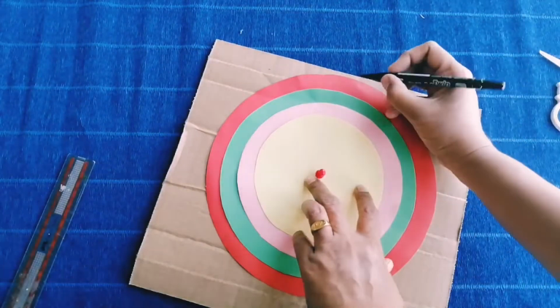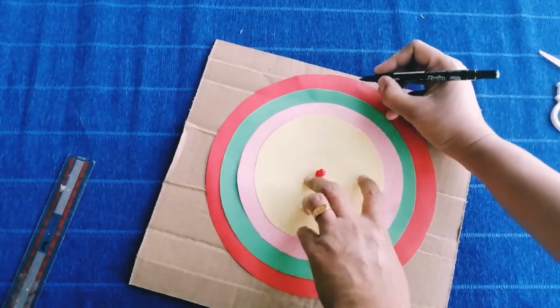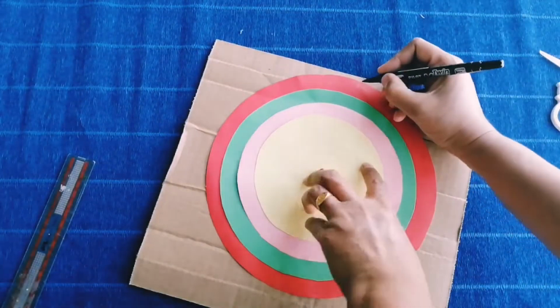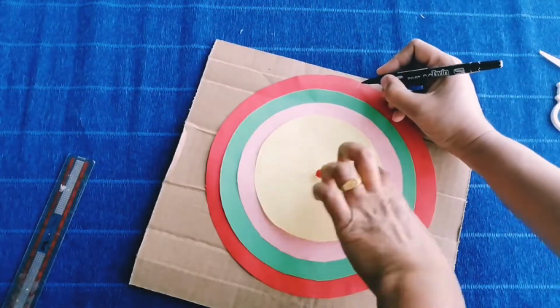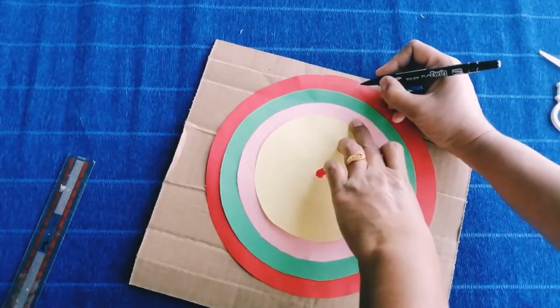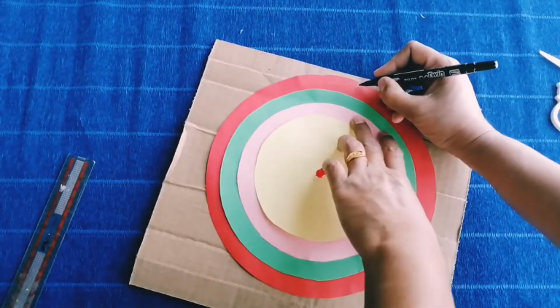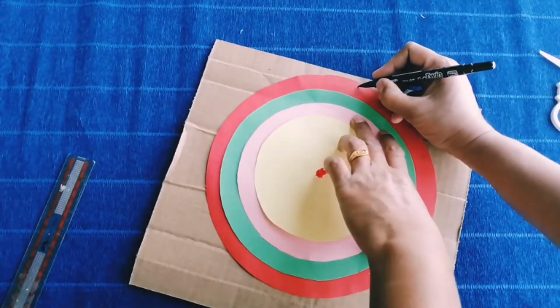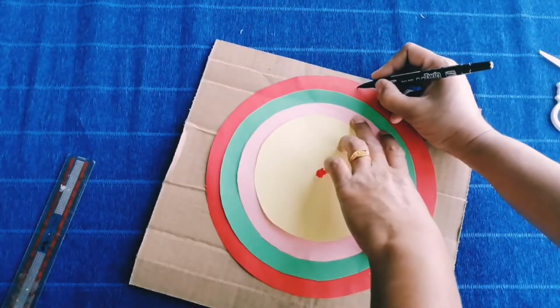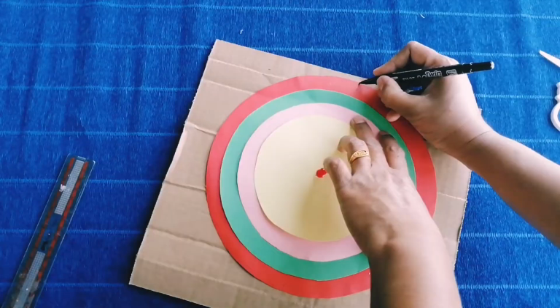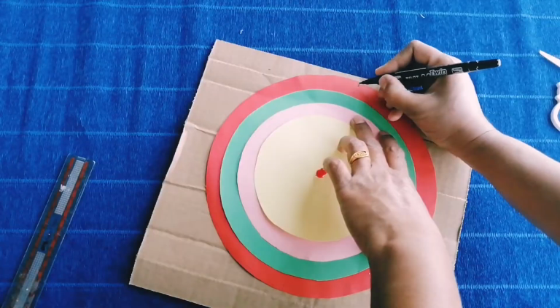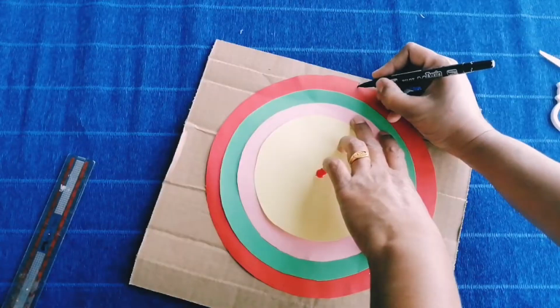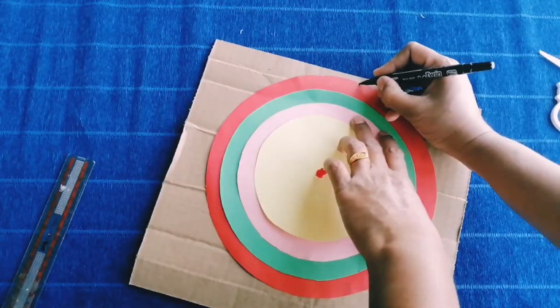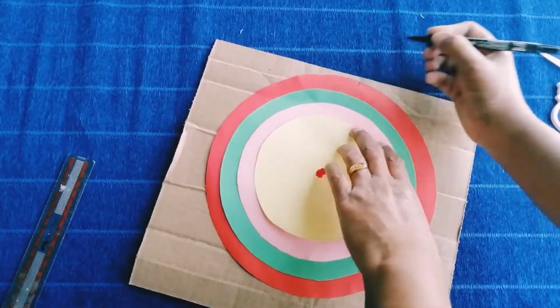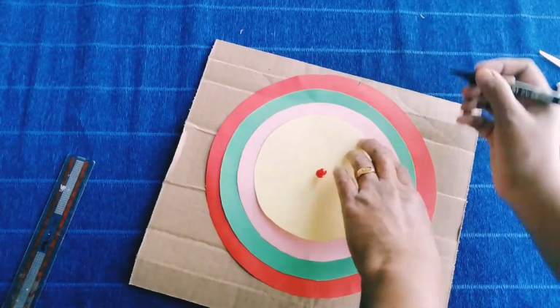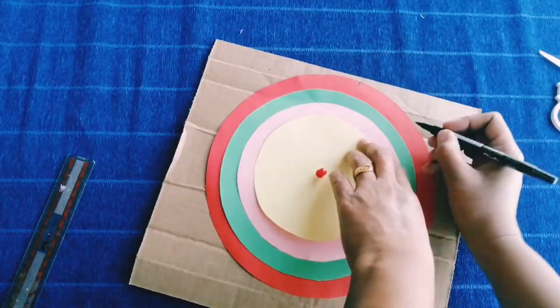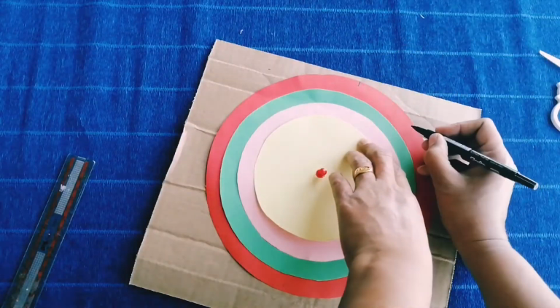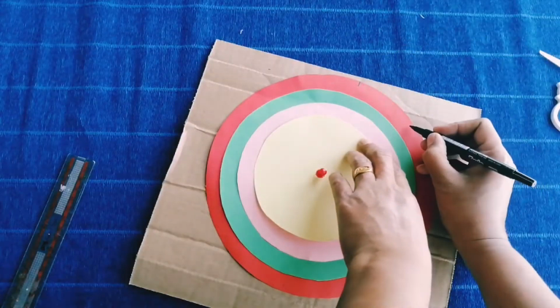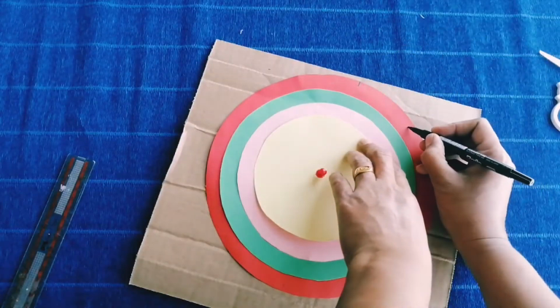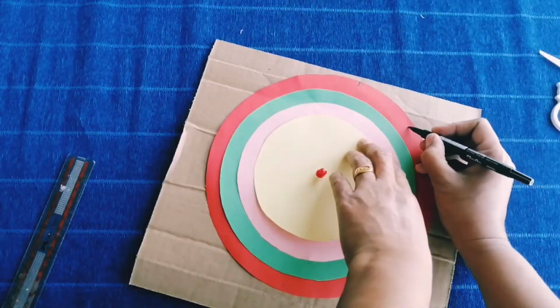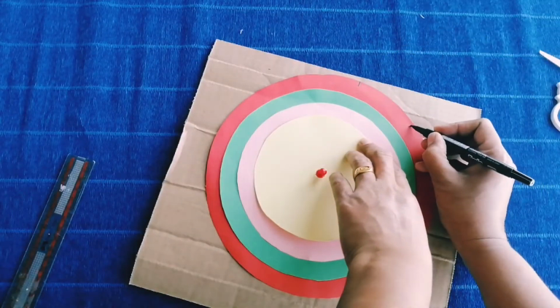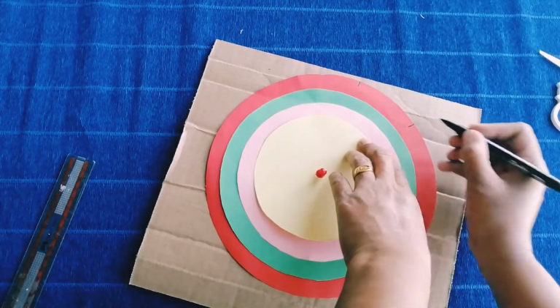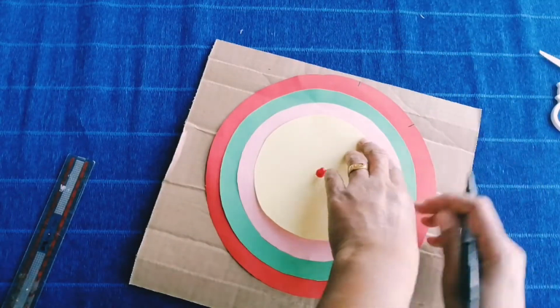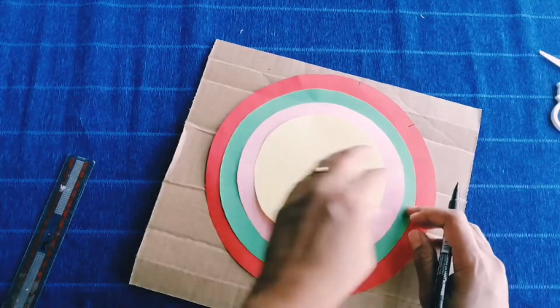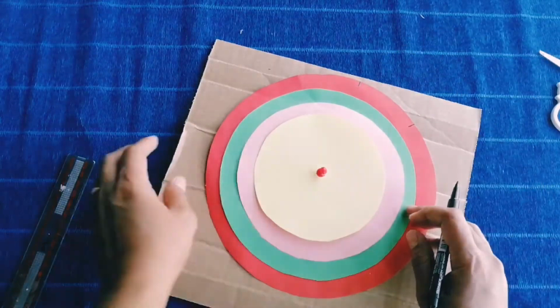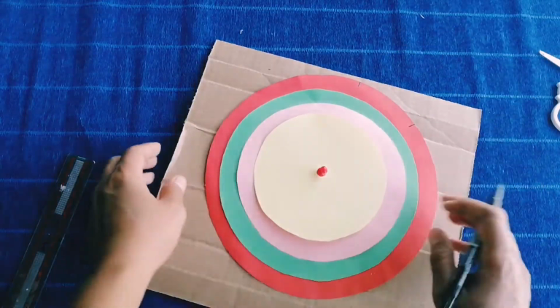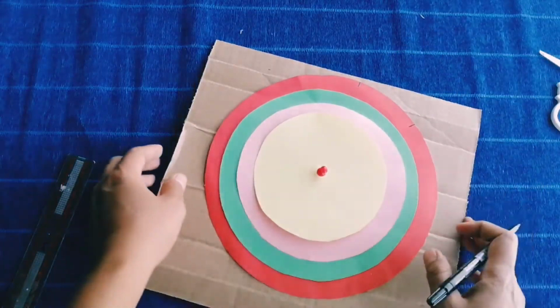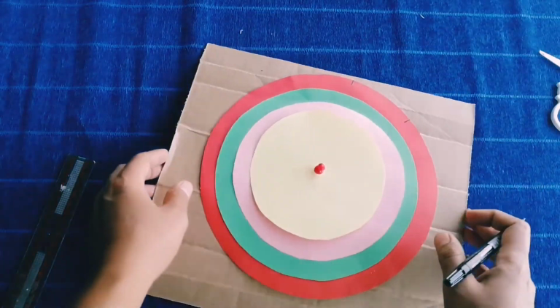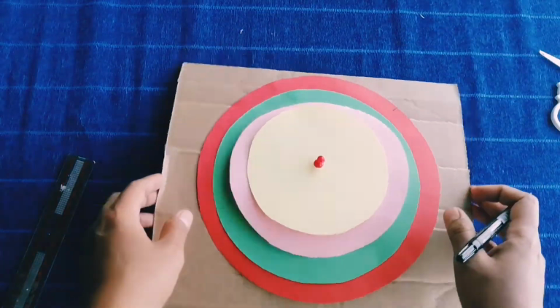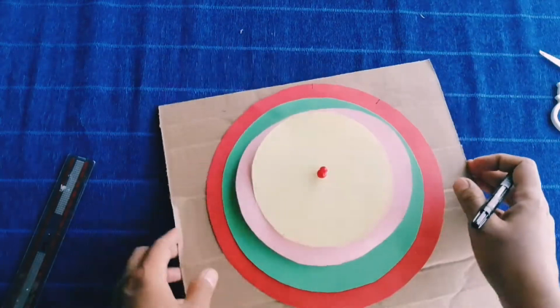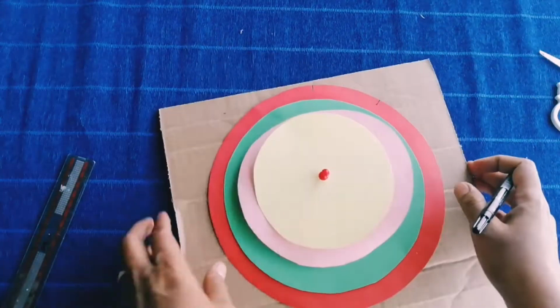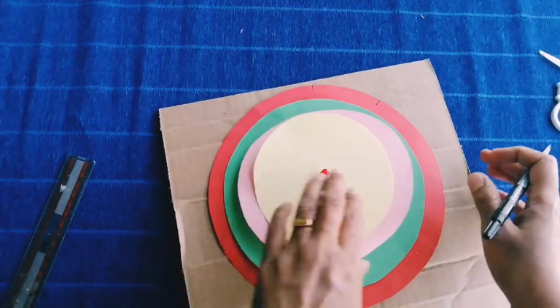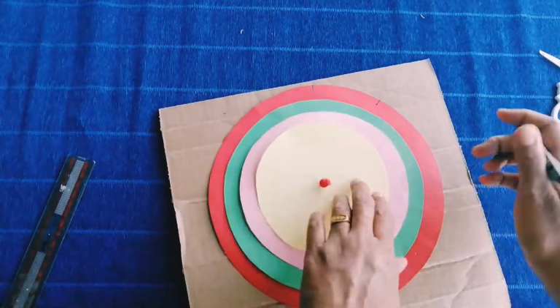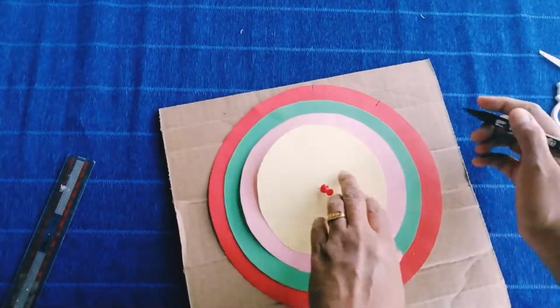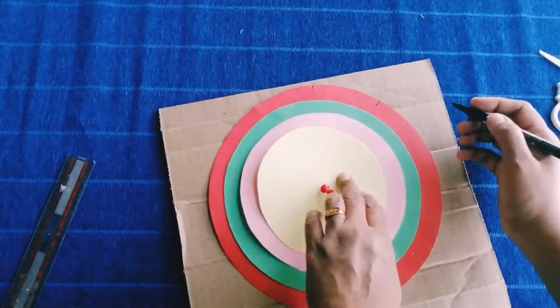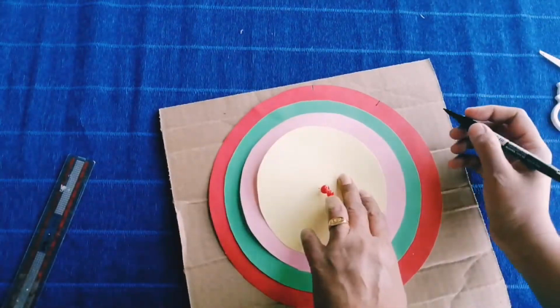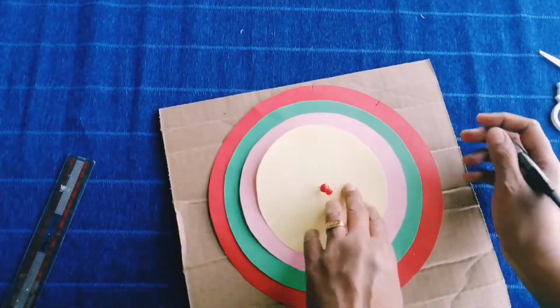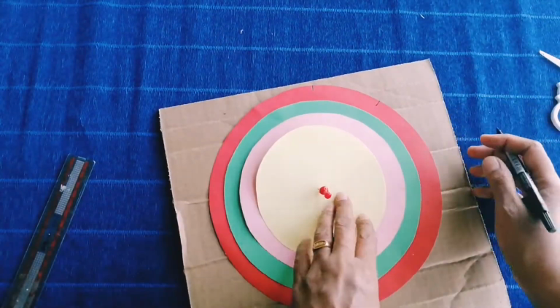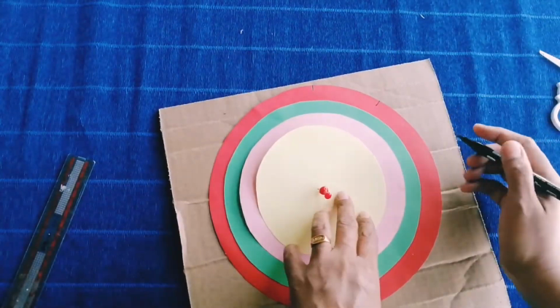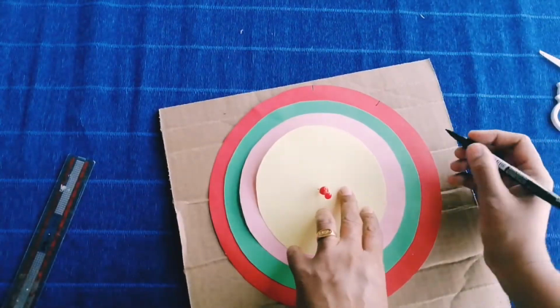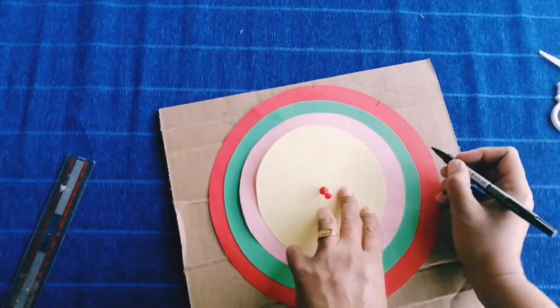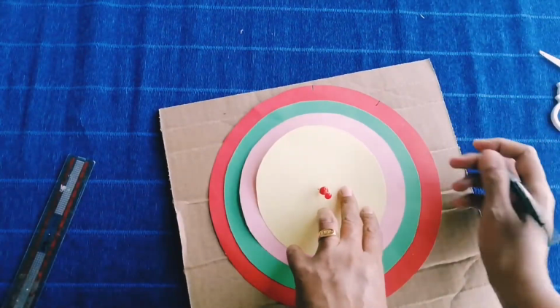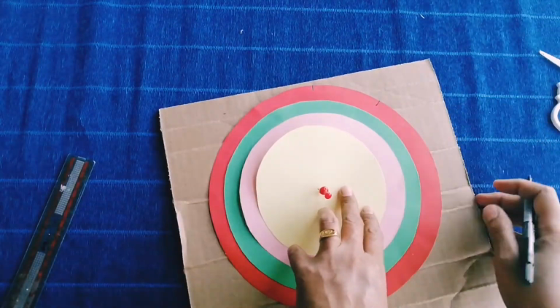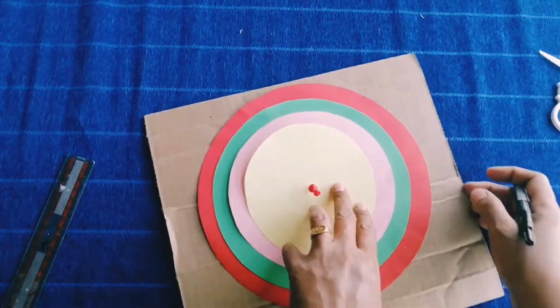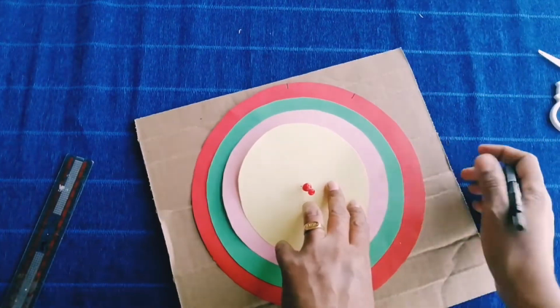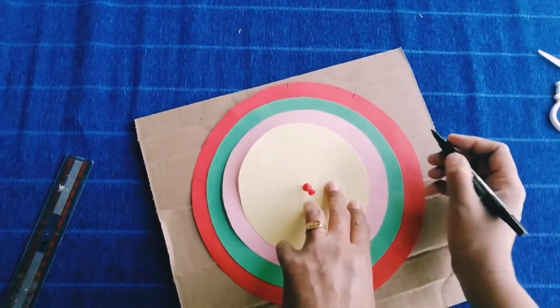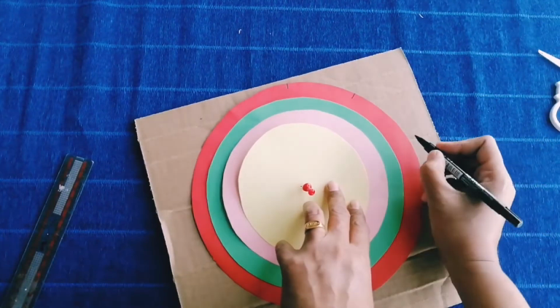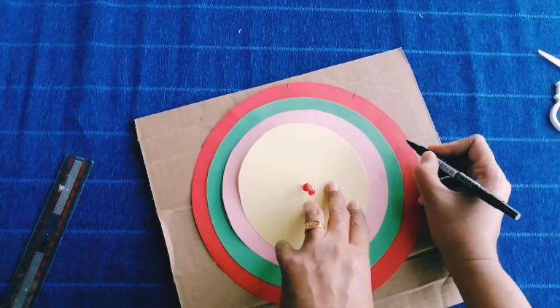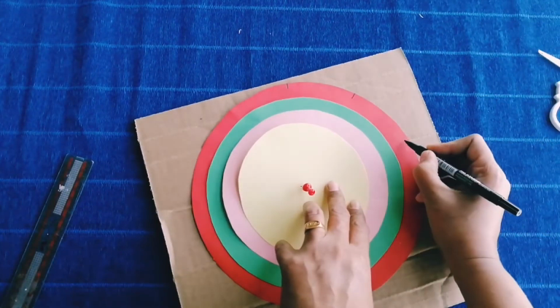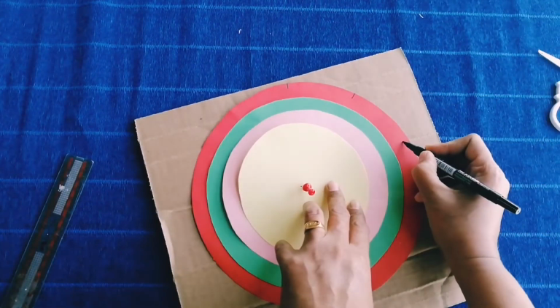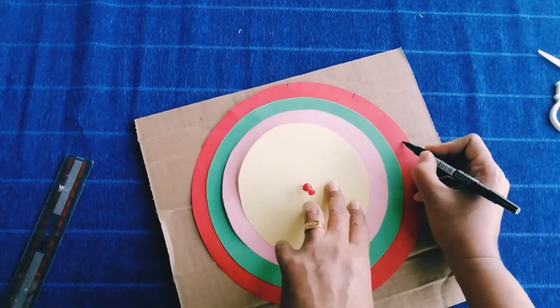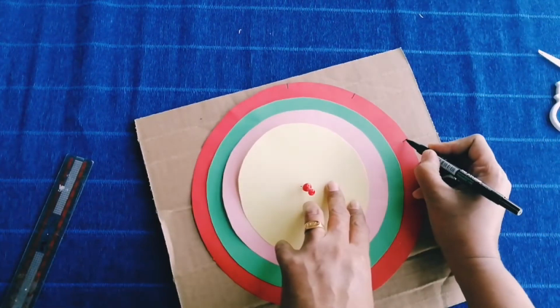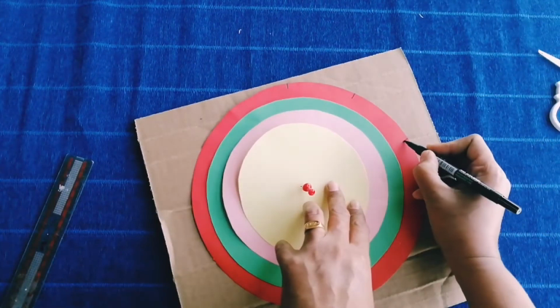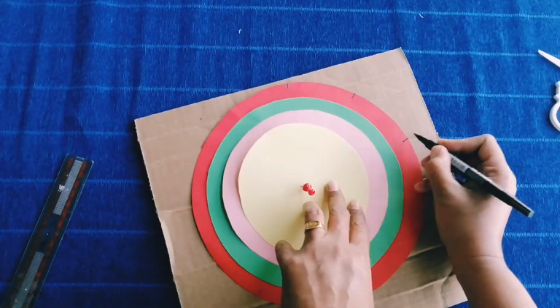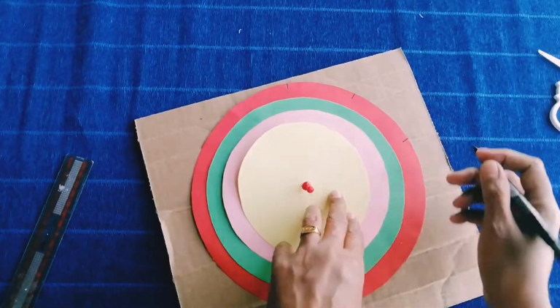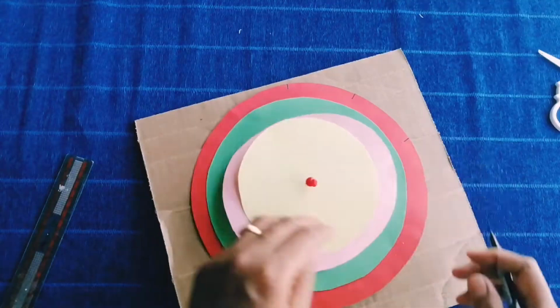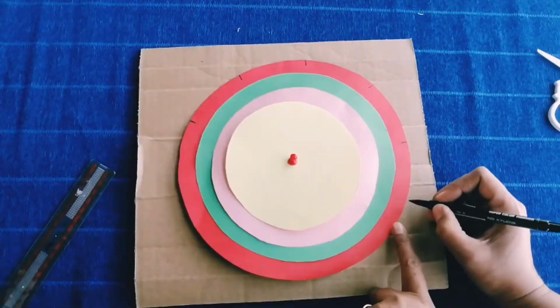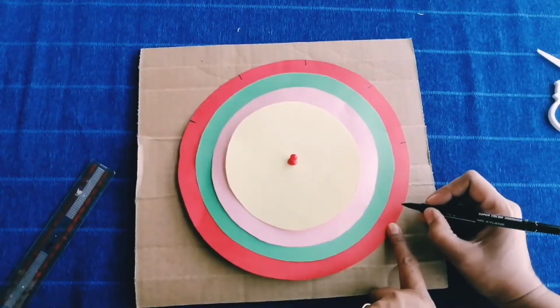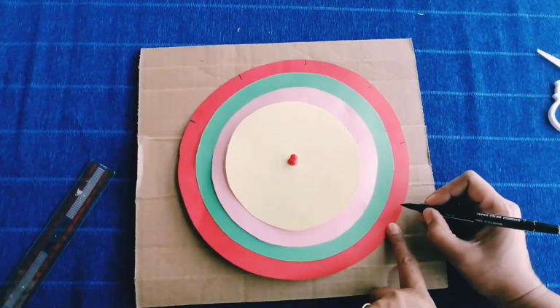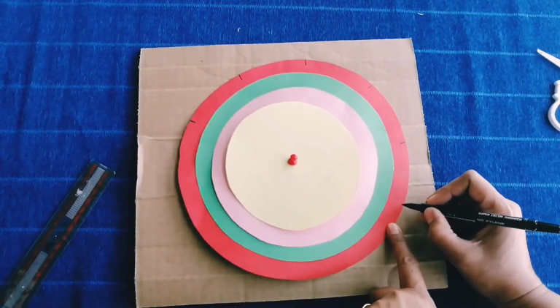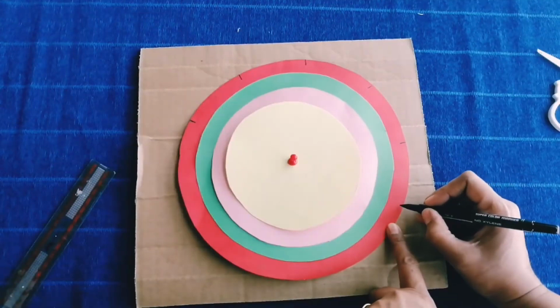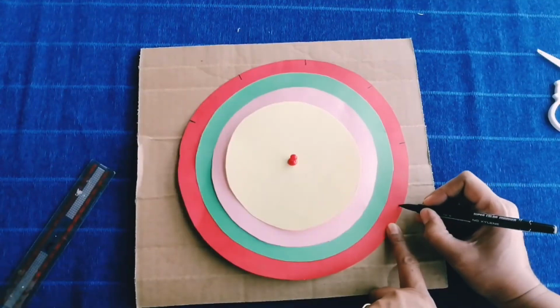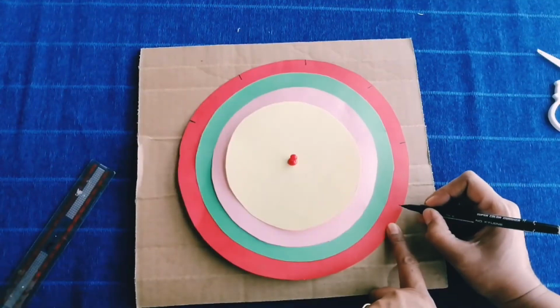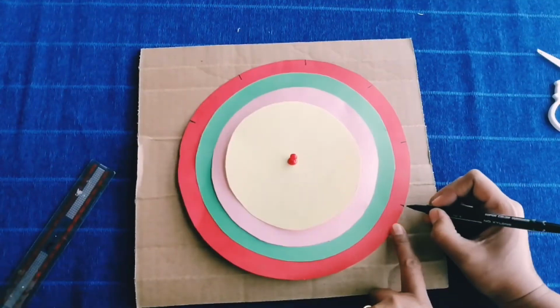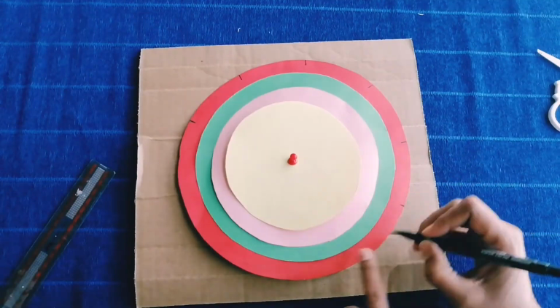Now mark 10 lines at equal distance as shown here.